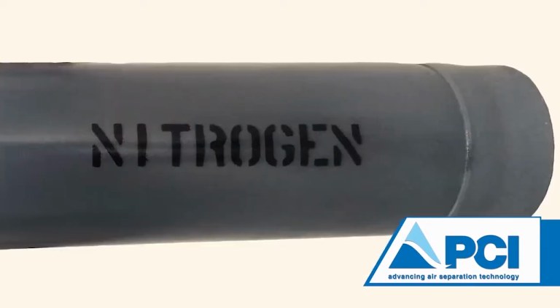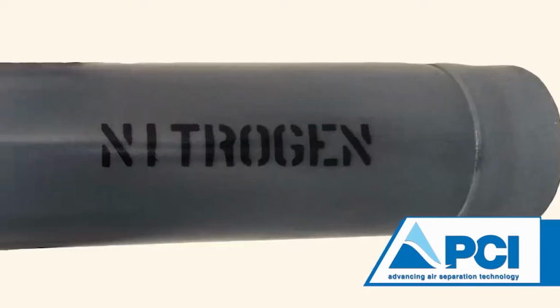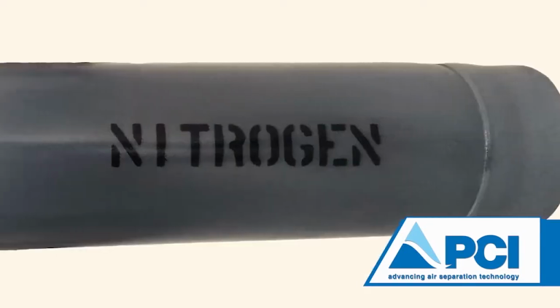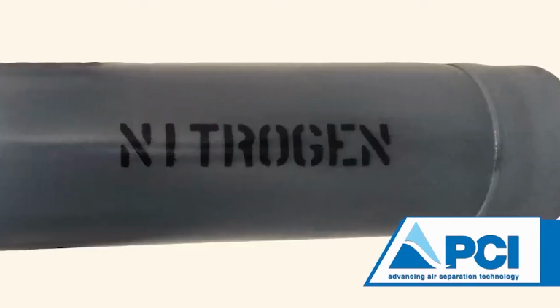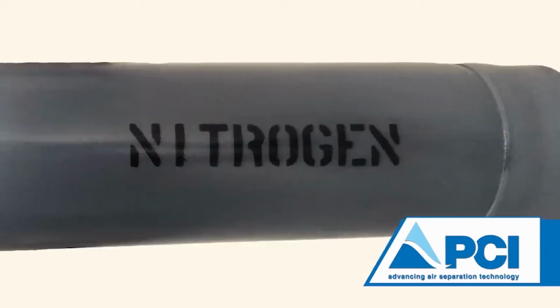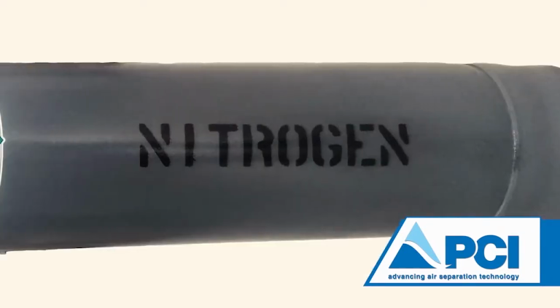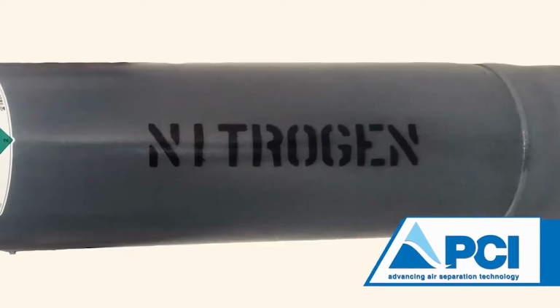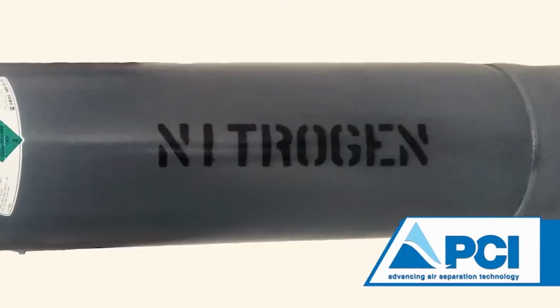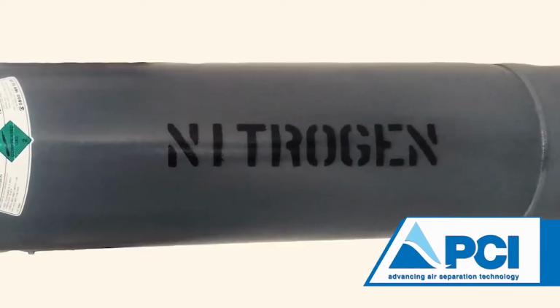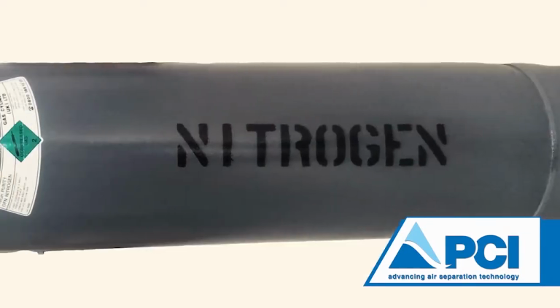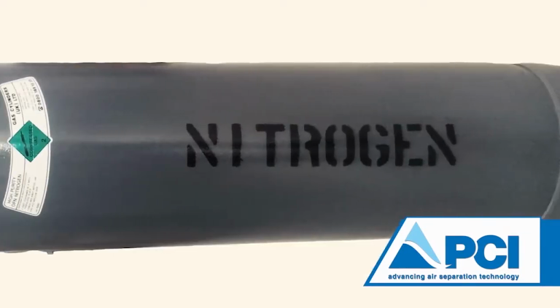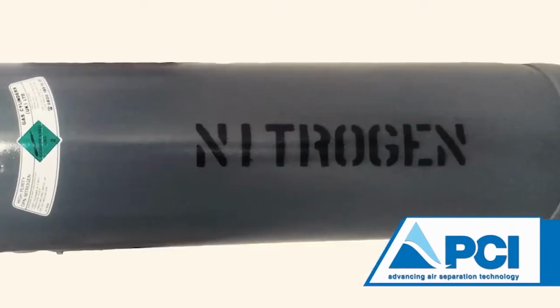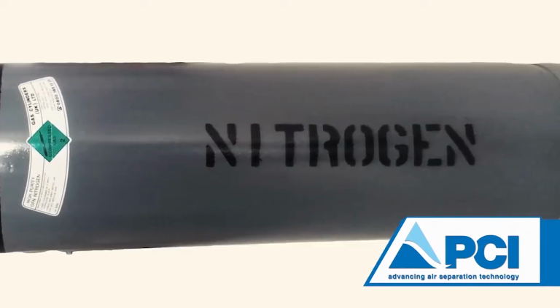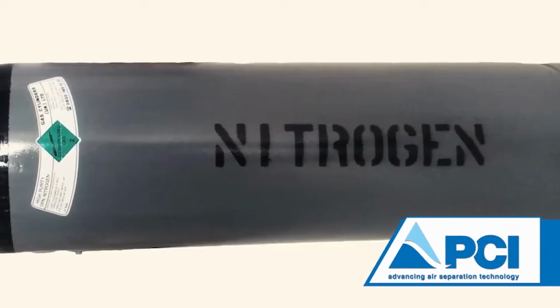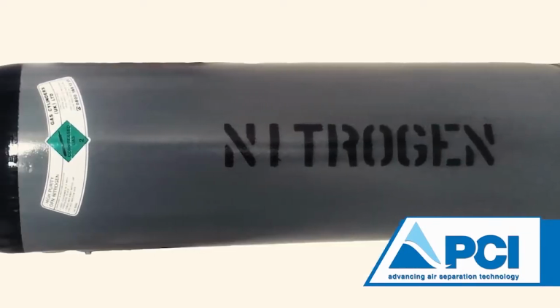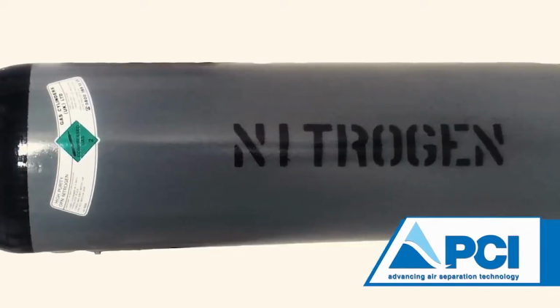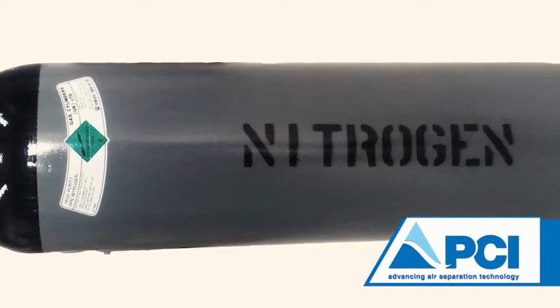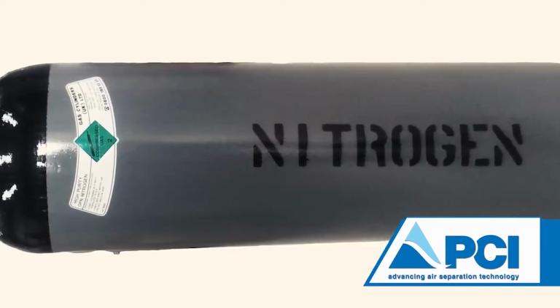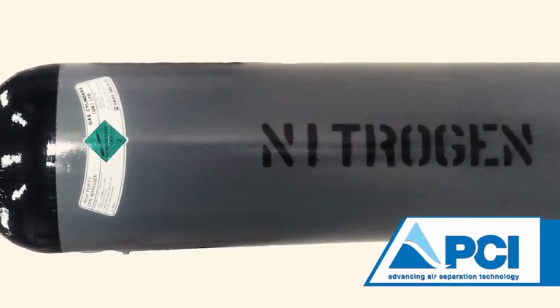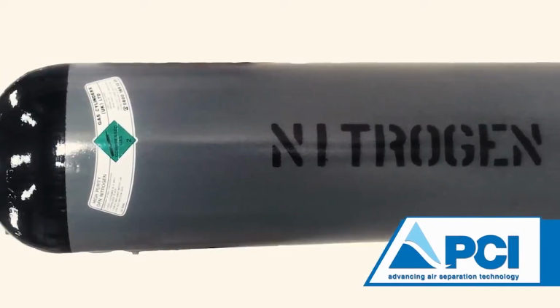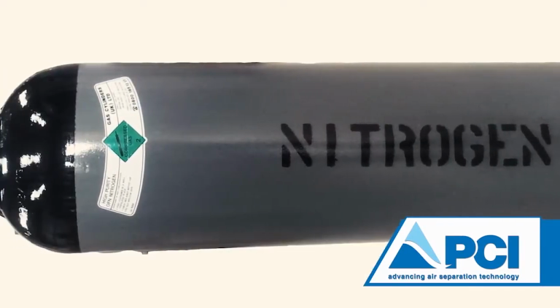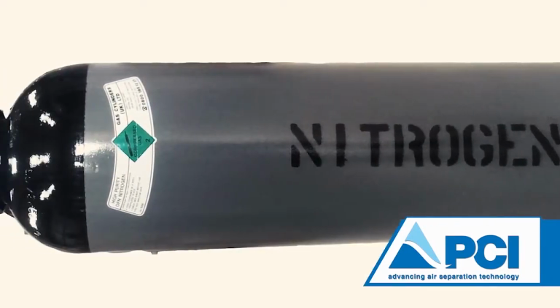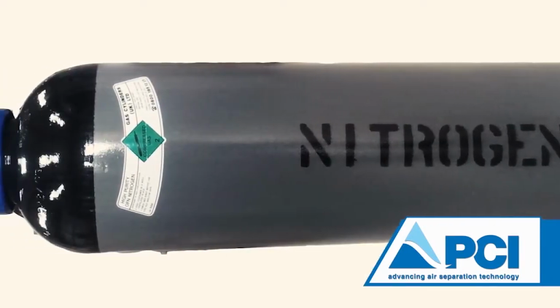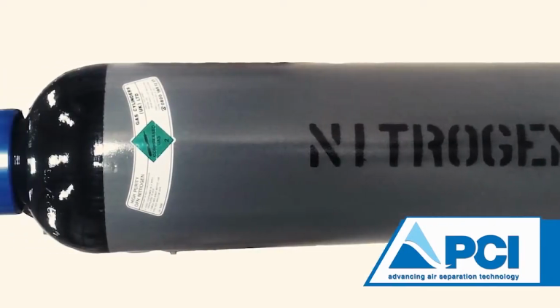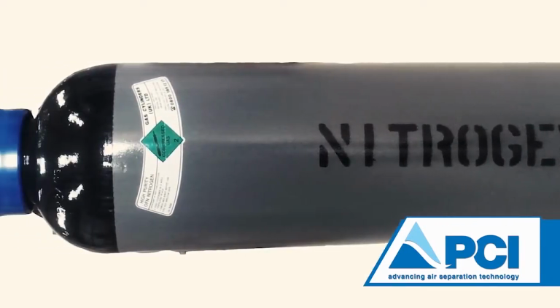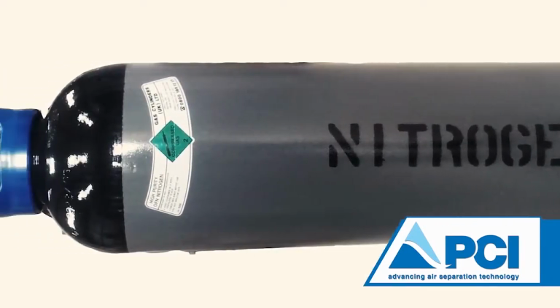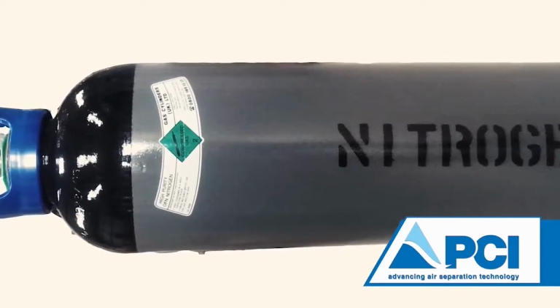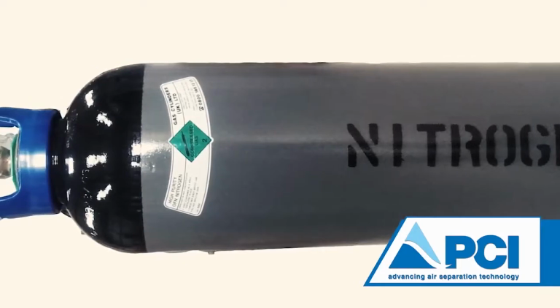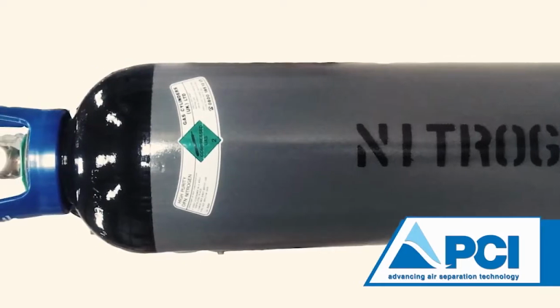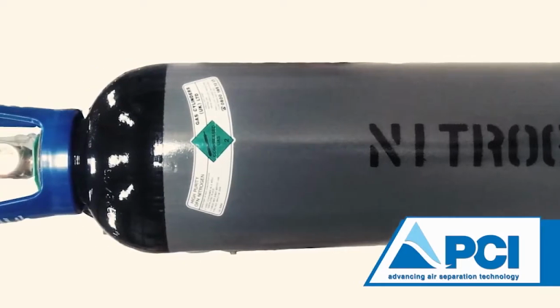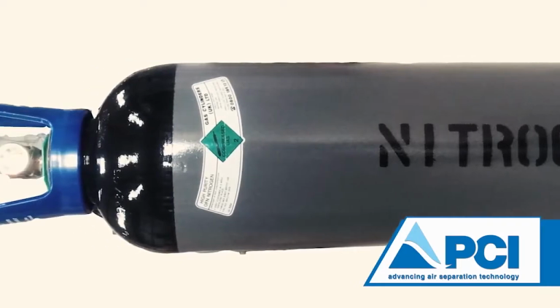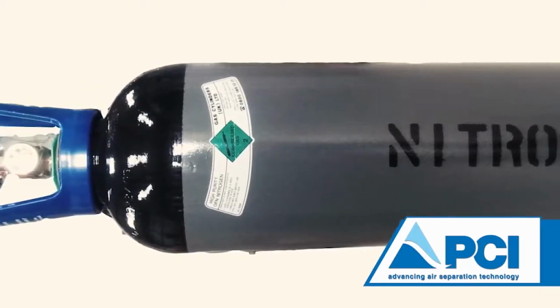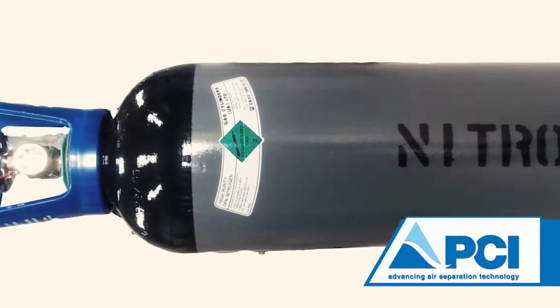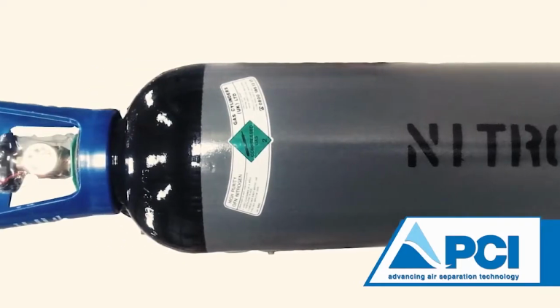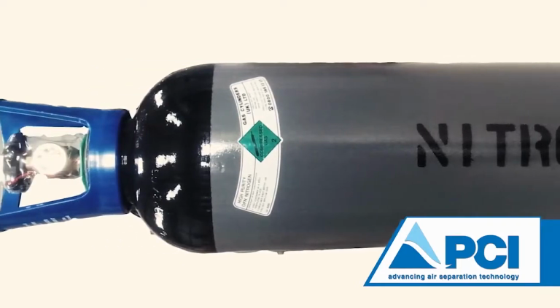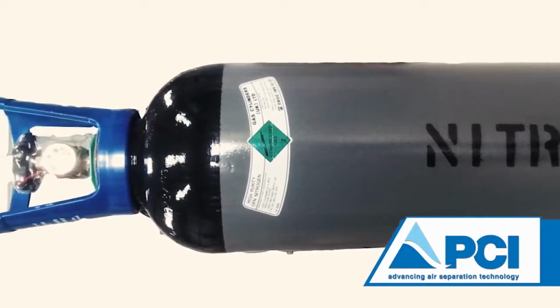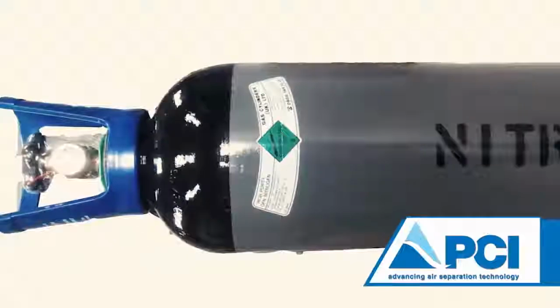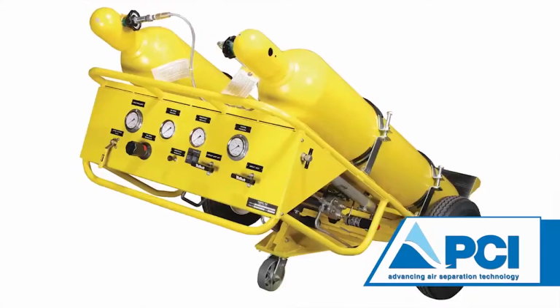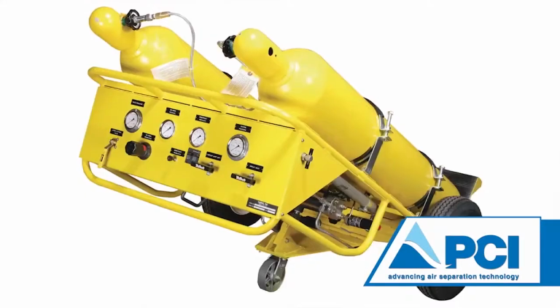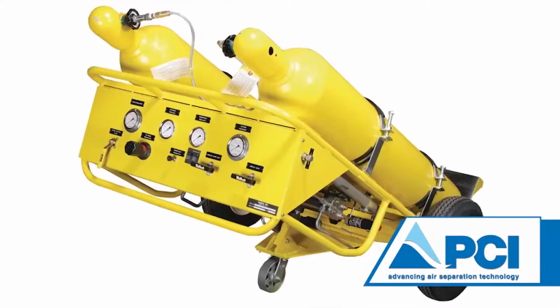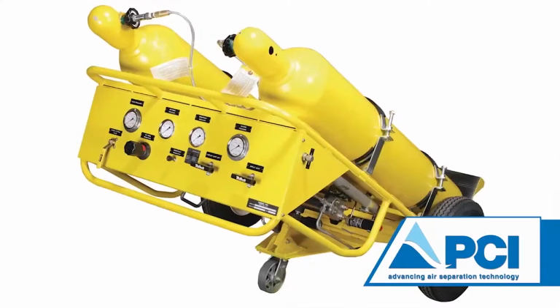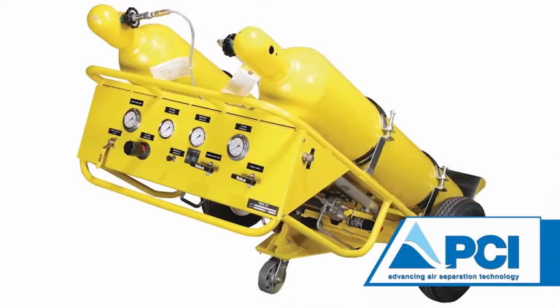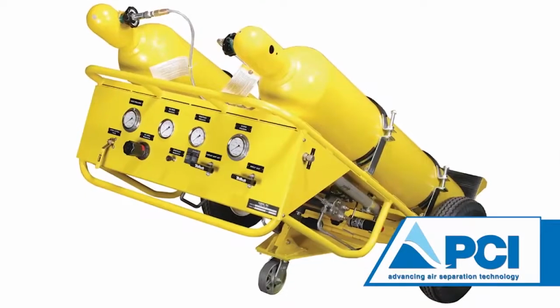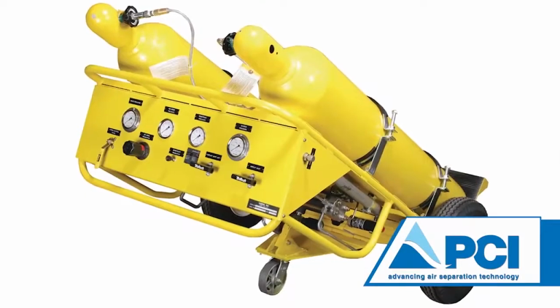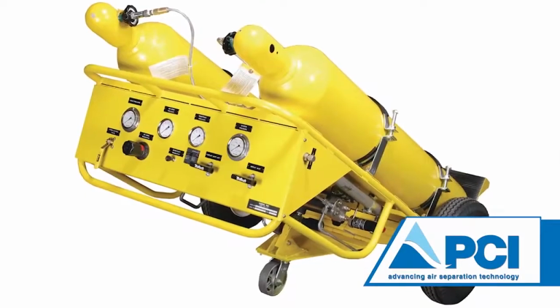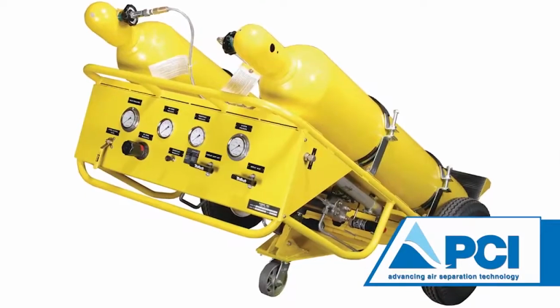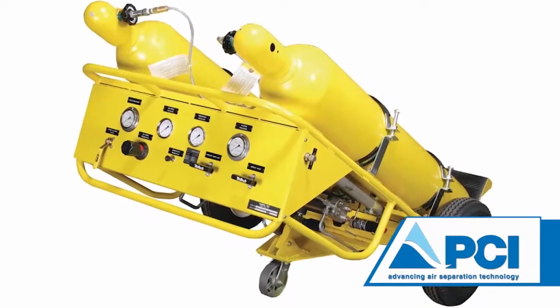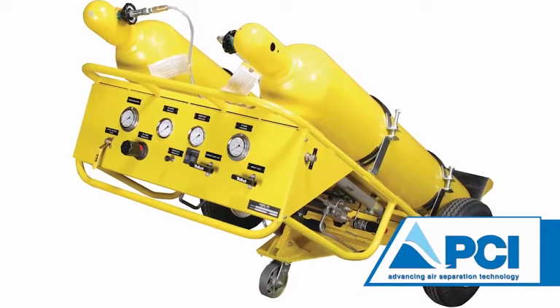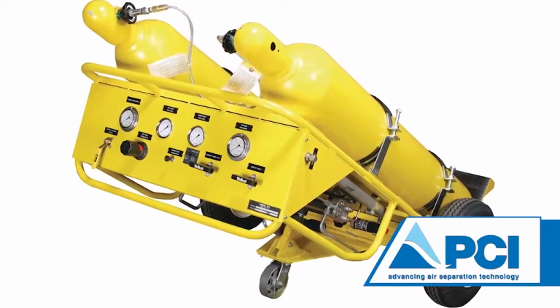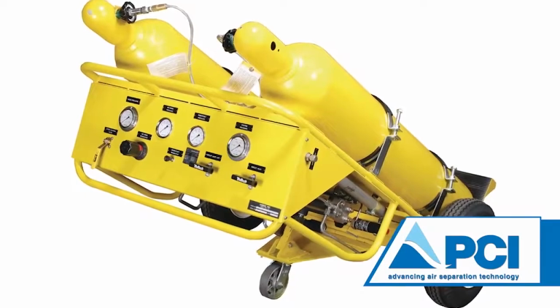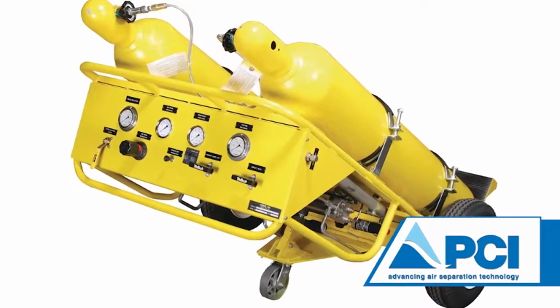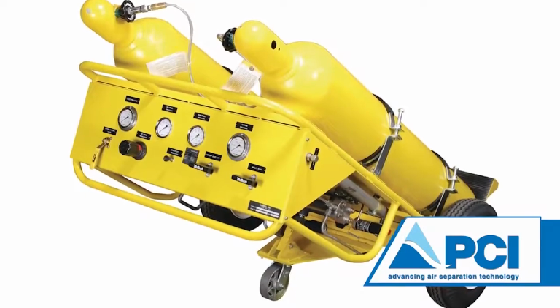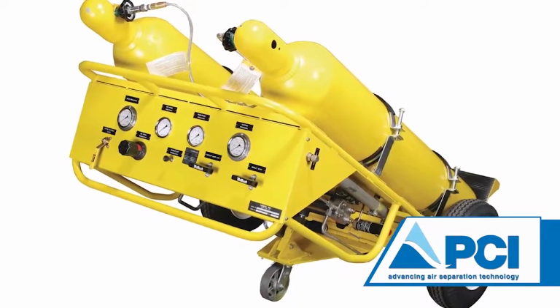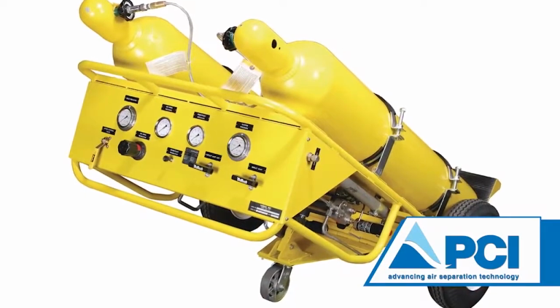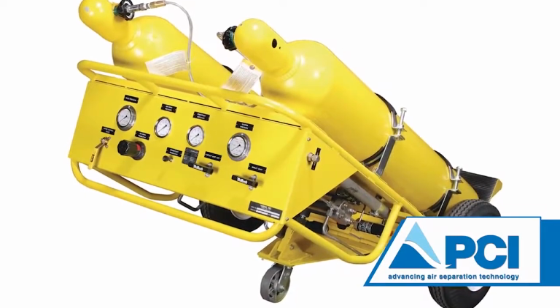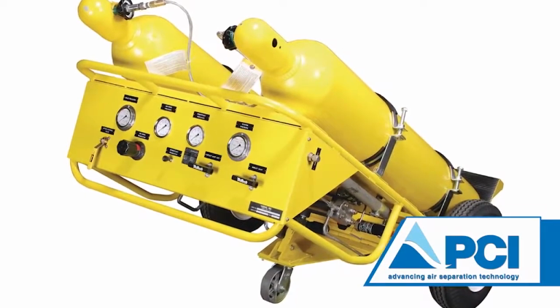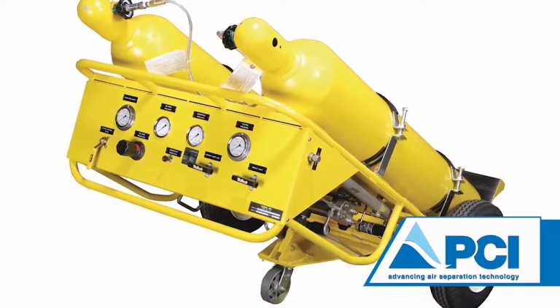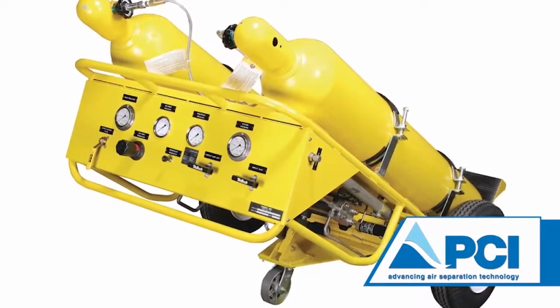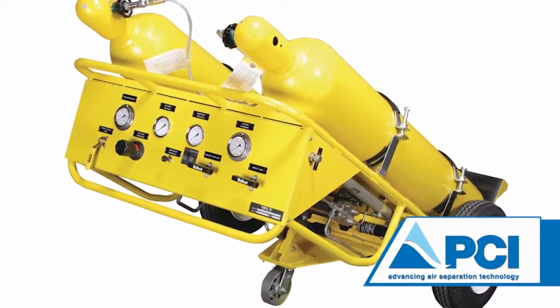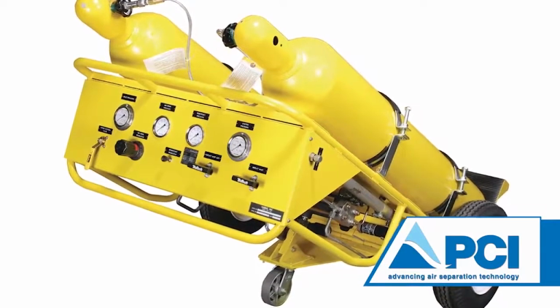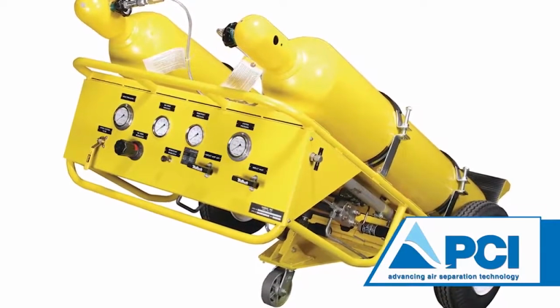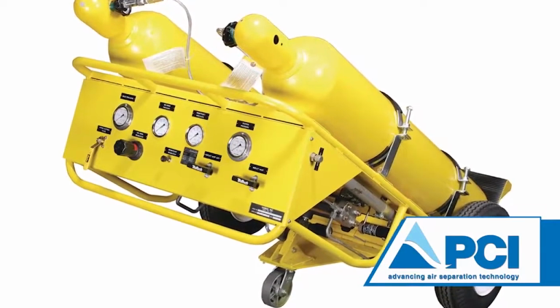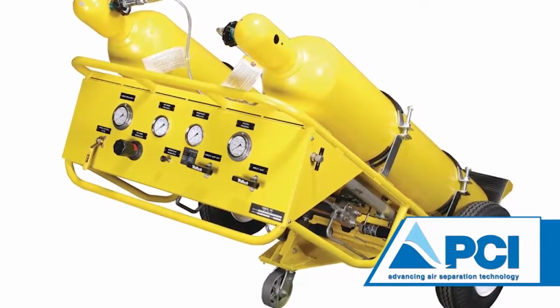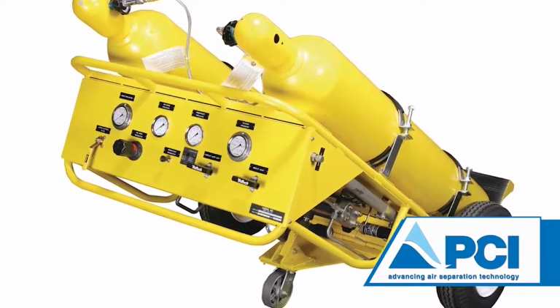Another valuable feature is its ability to refill gaseous nitrogen cylinders and trolleys, which saves time and valuable resources.